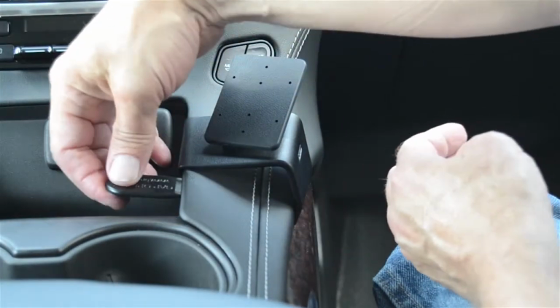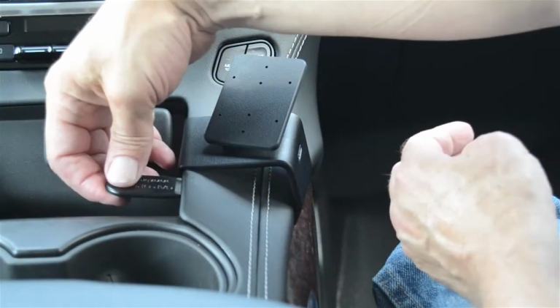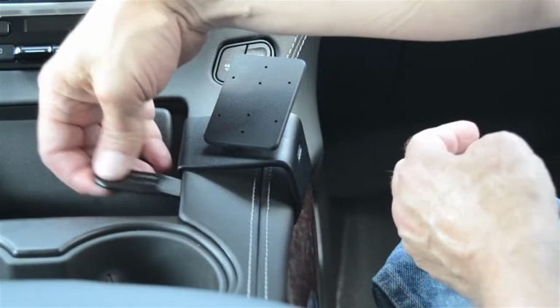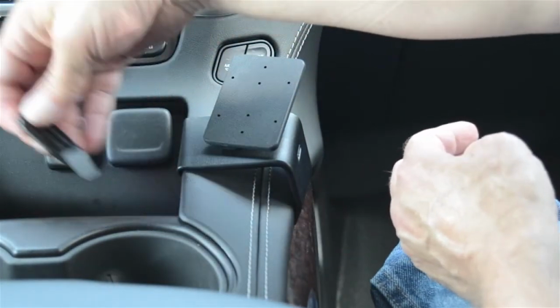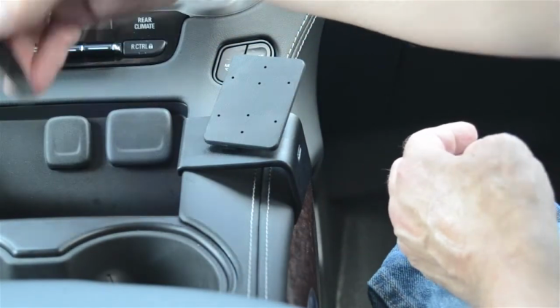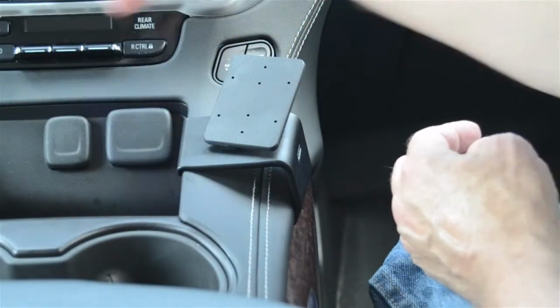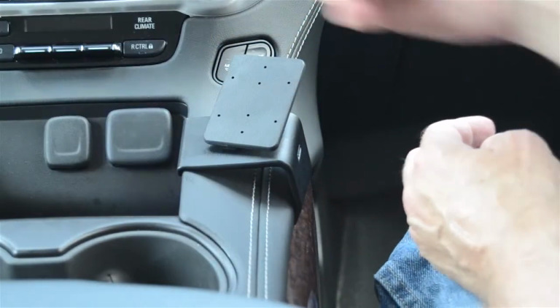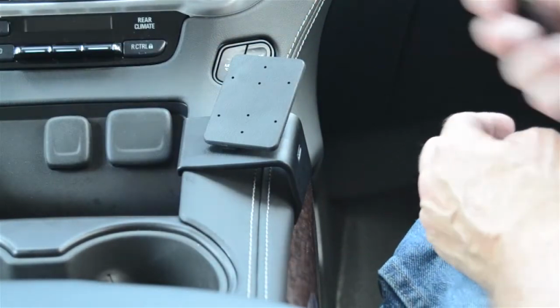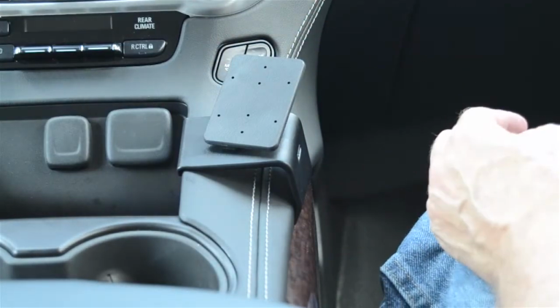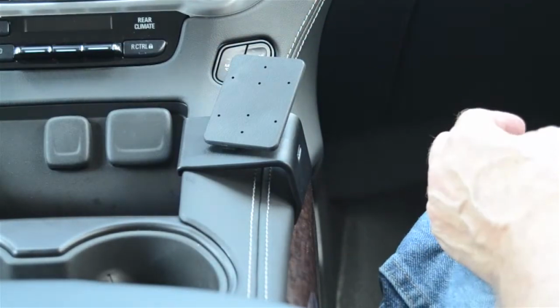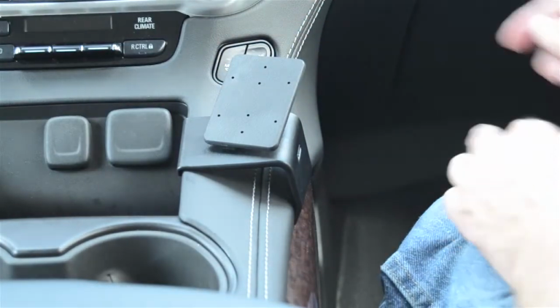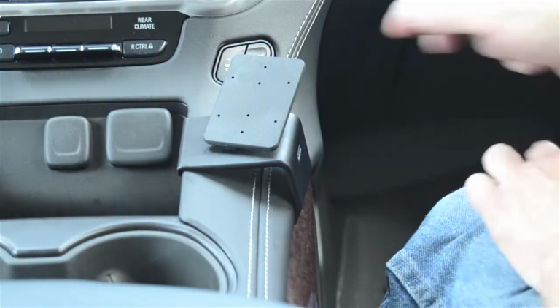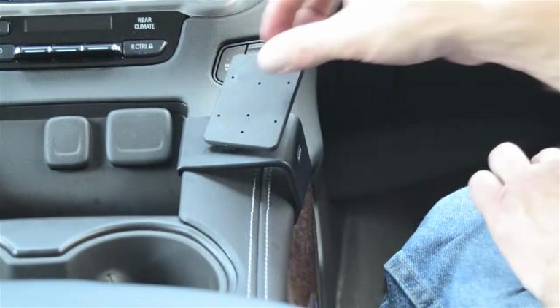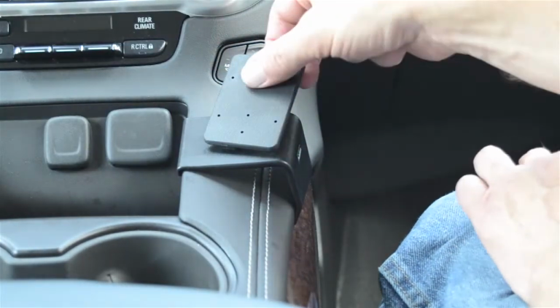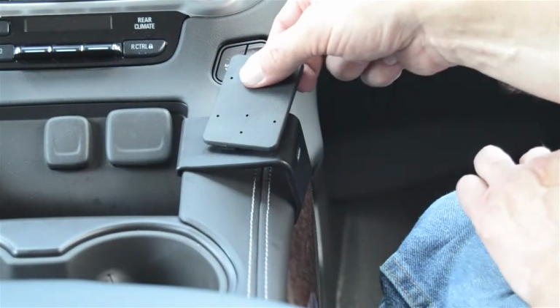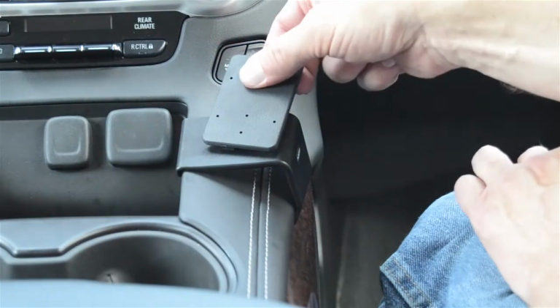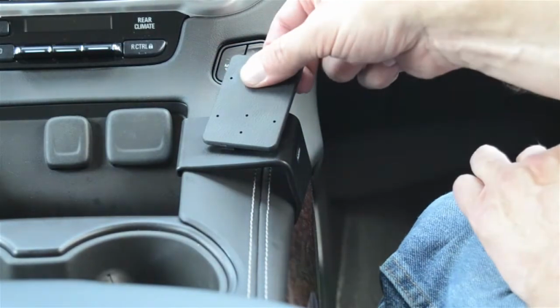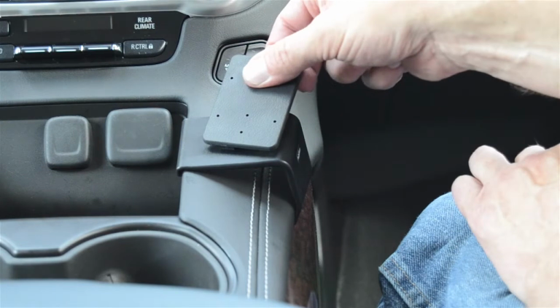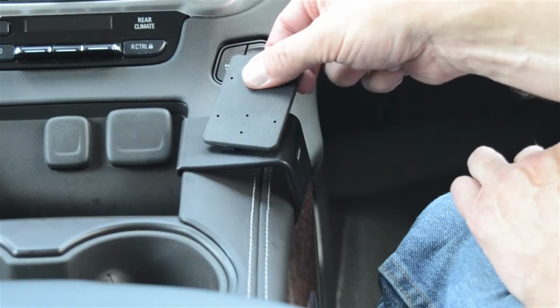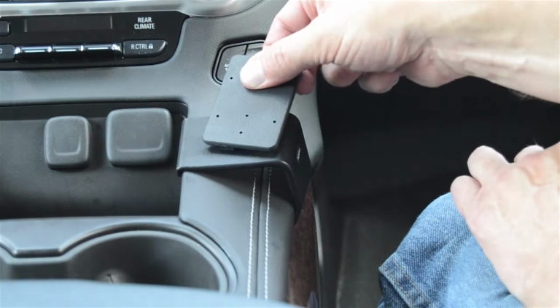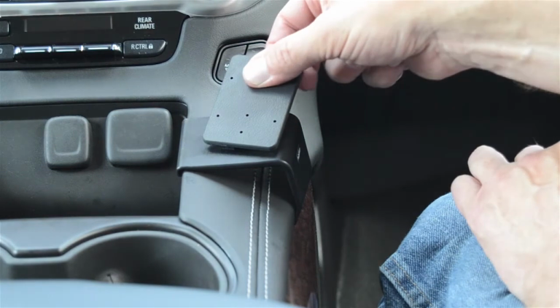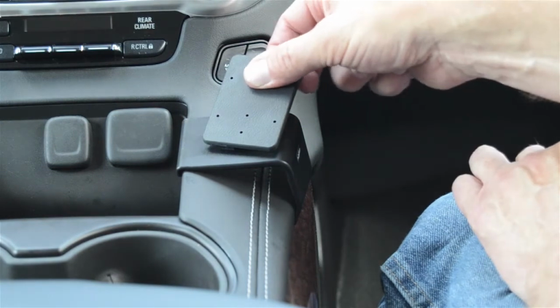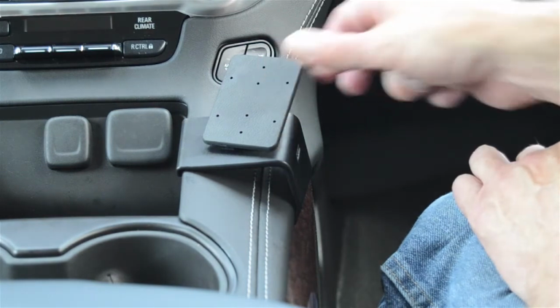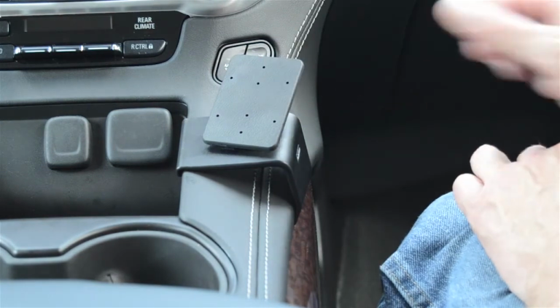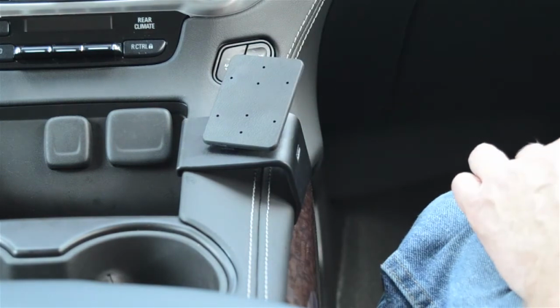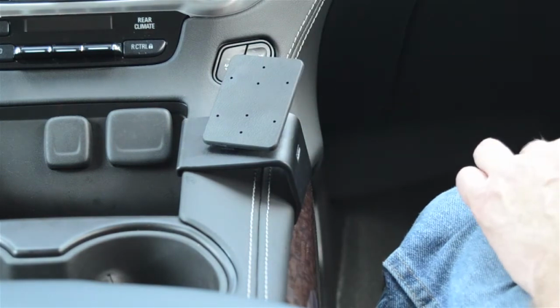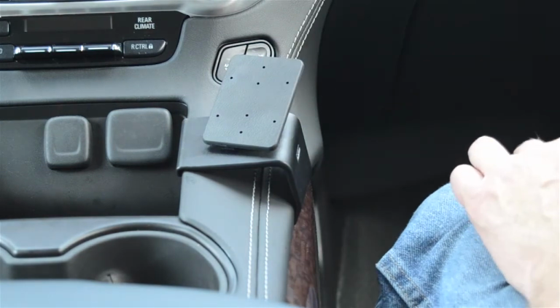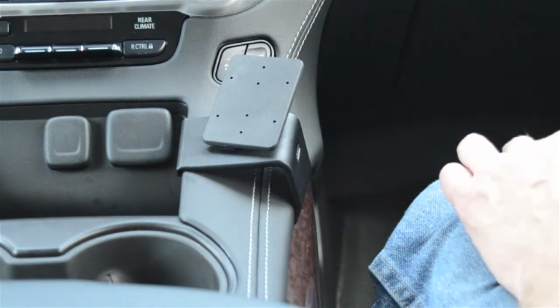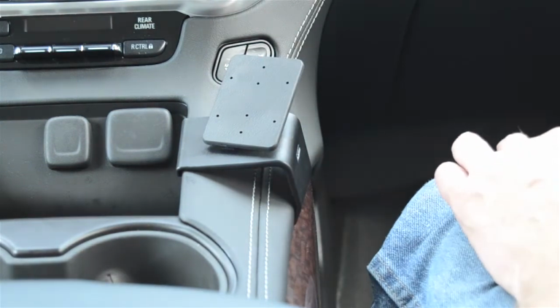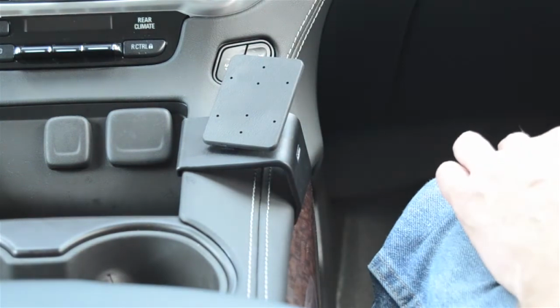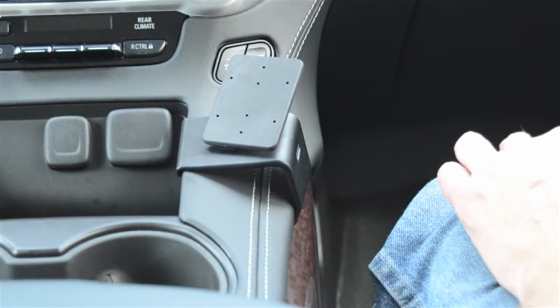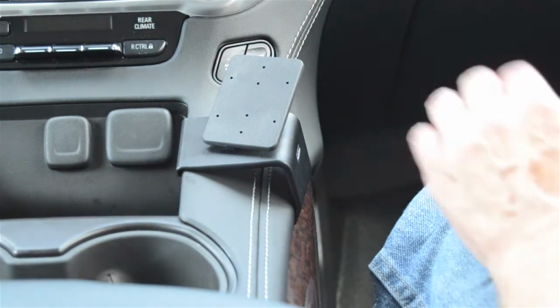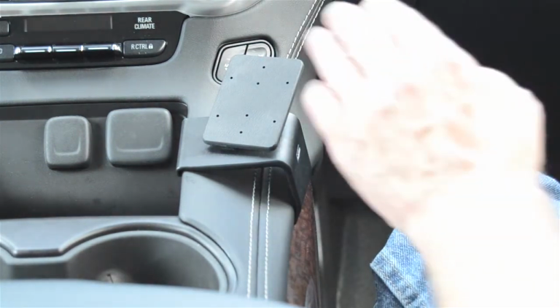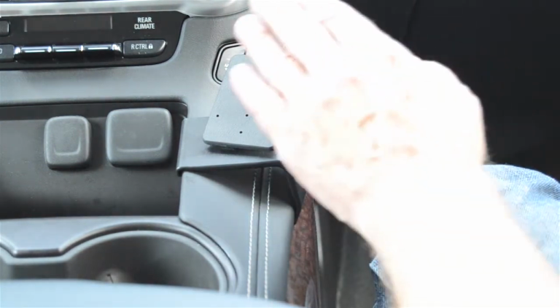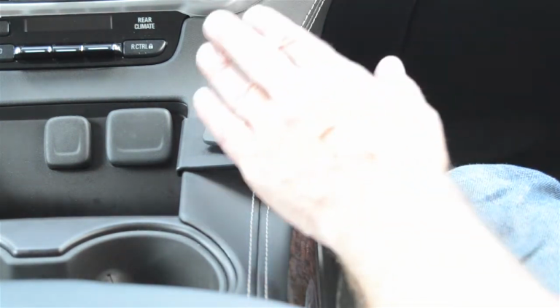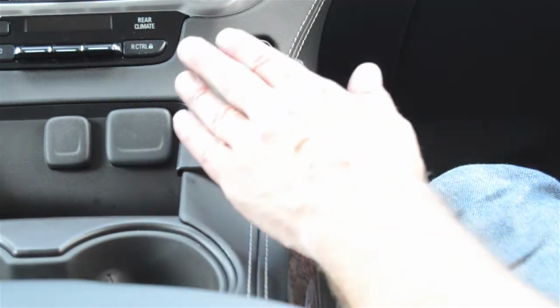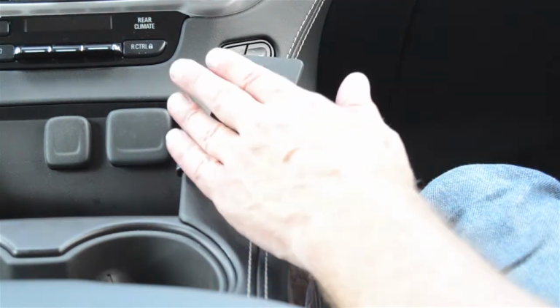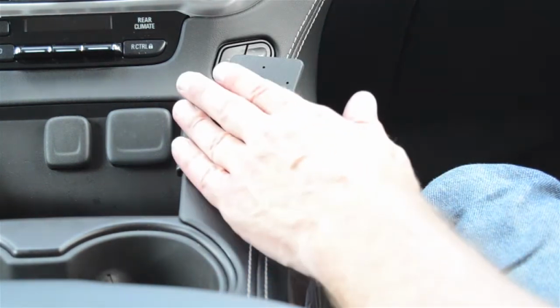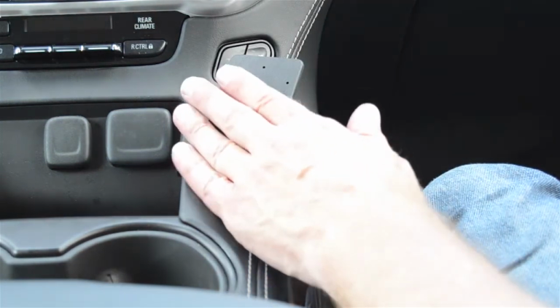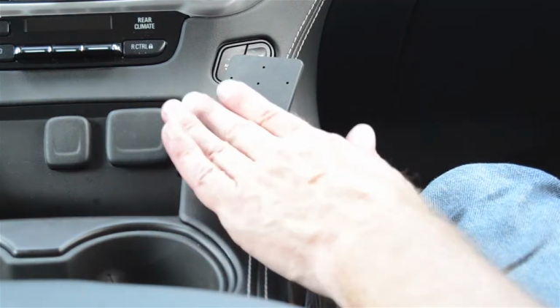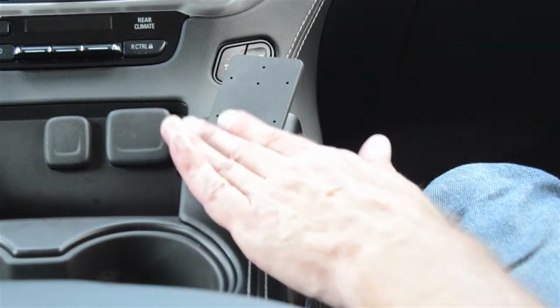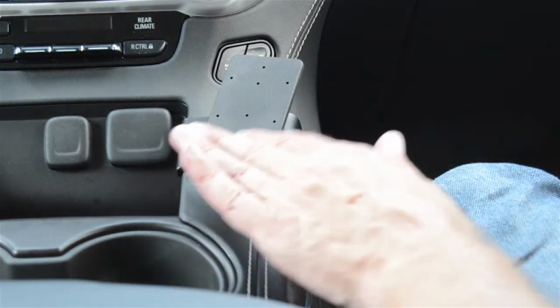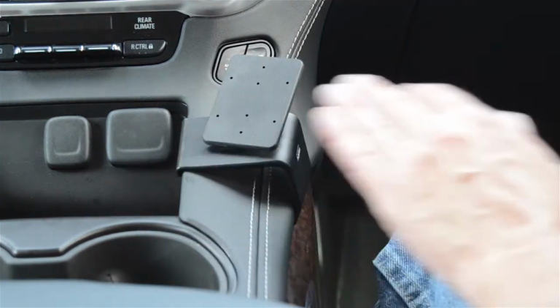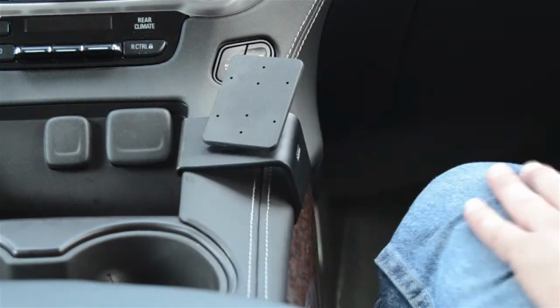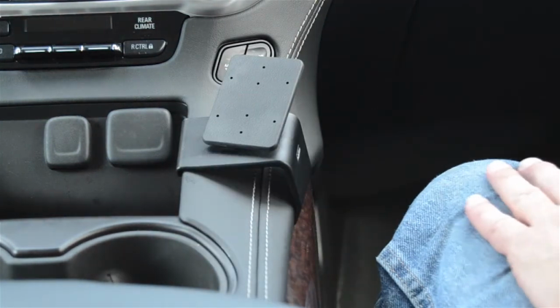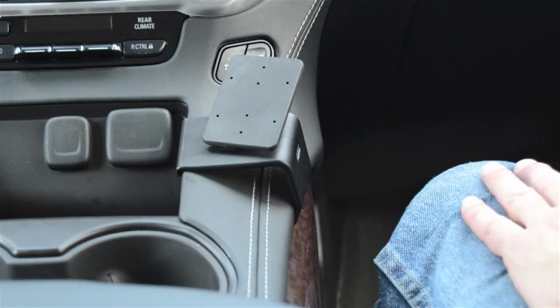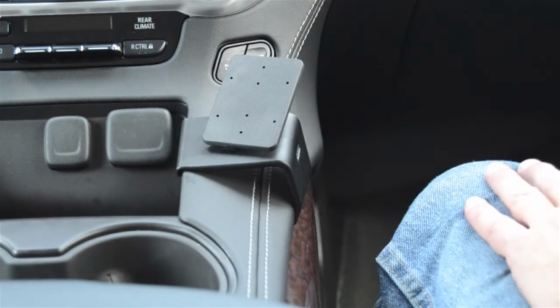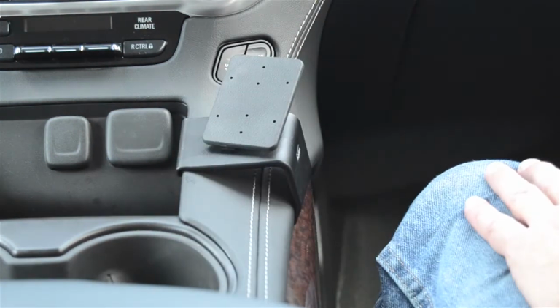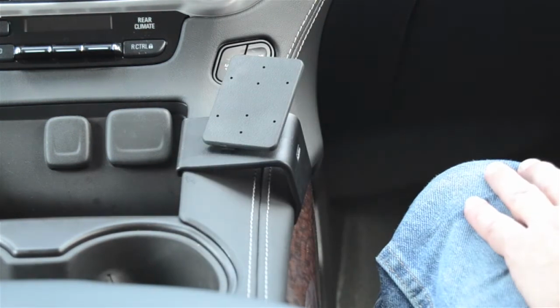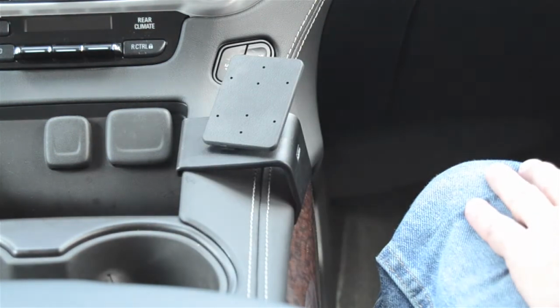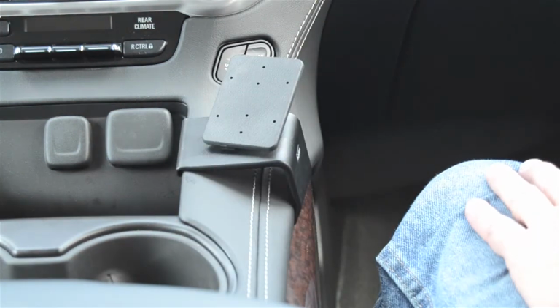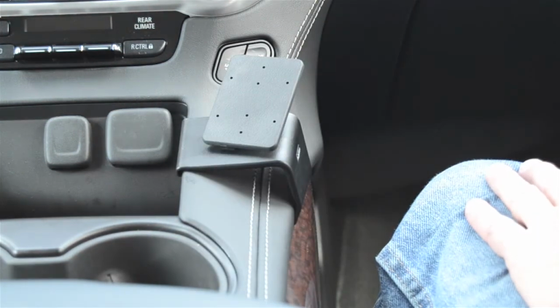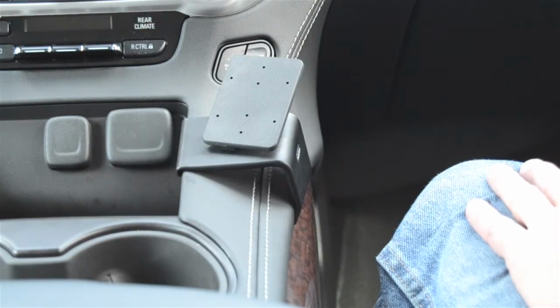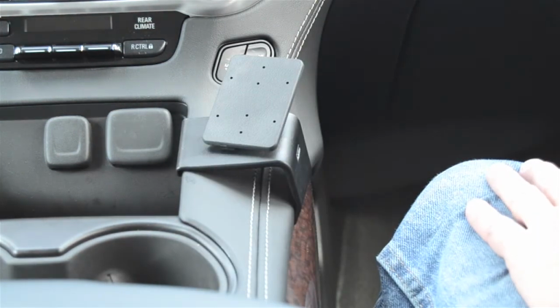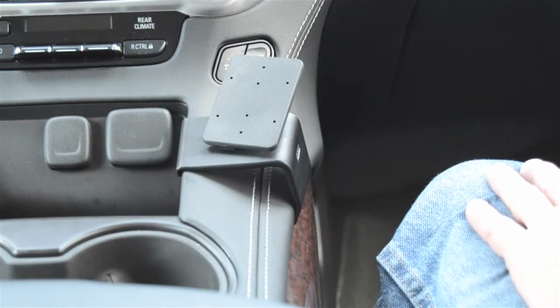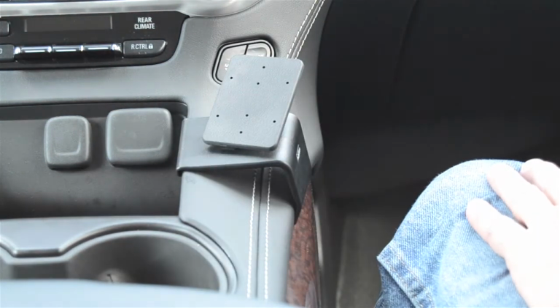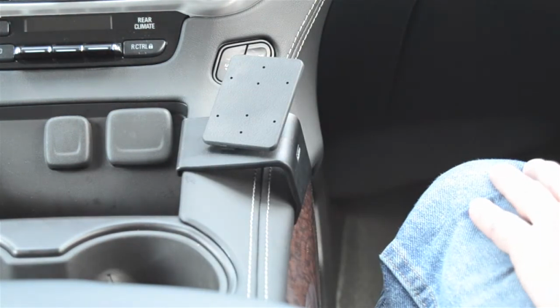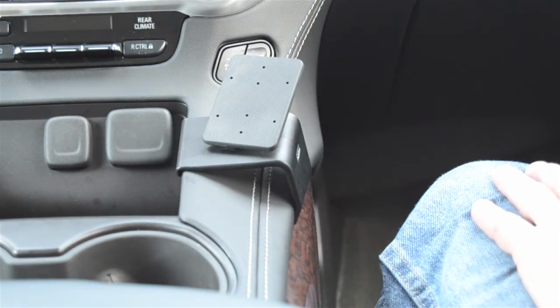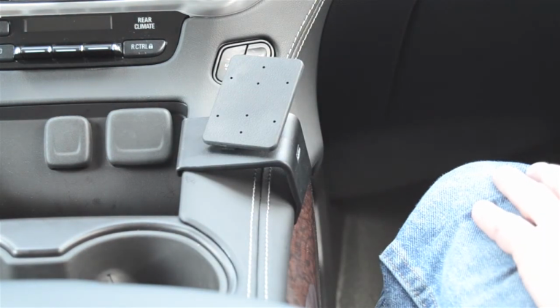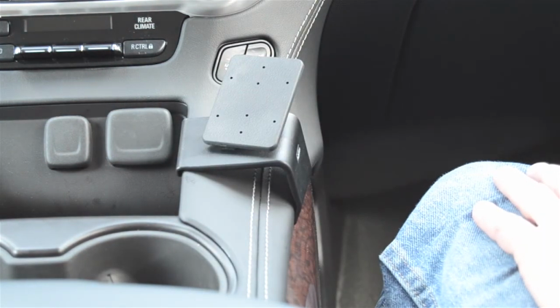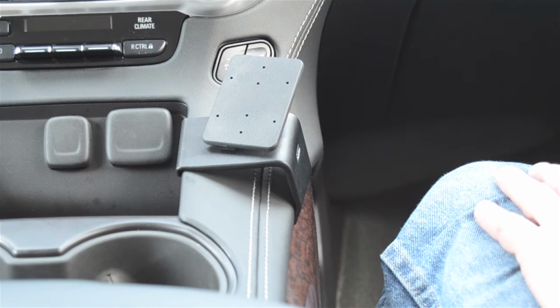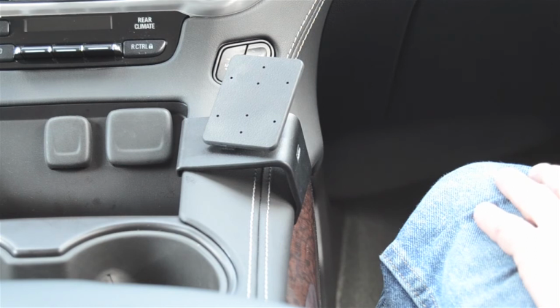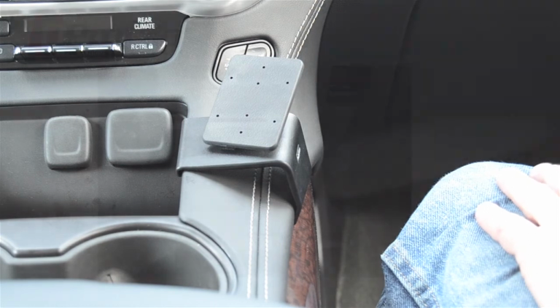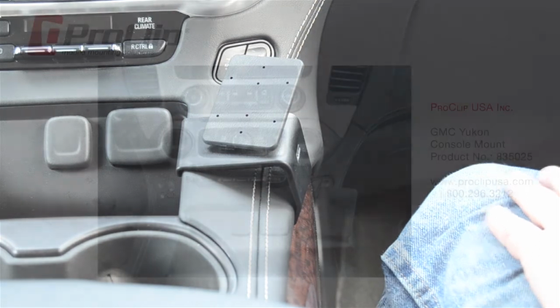Take the gap opener out. You'll have a nice solid mounting platform for a ProClip device holder. We hope this helps — have a nice day.